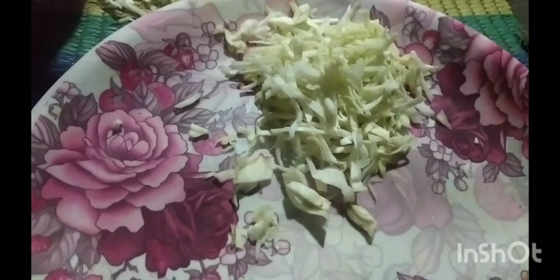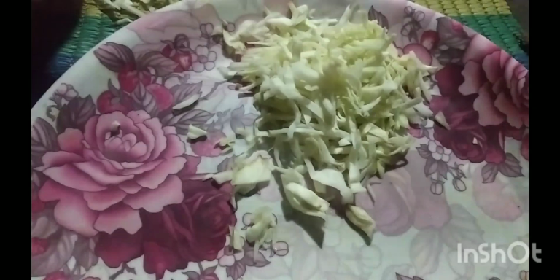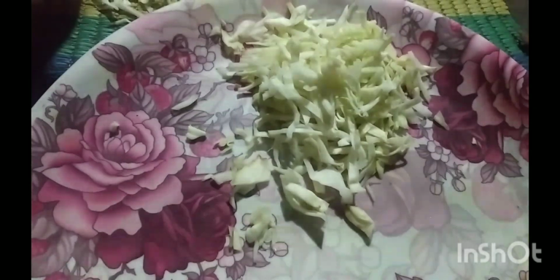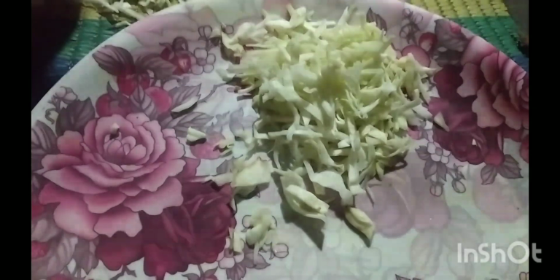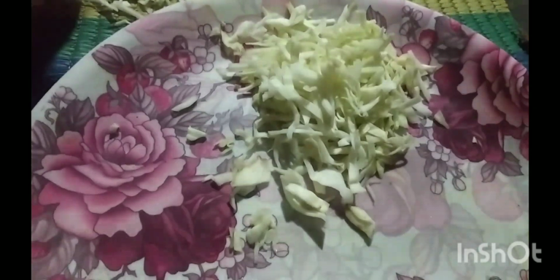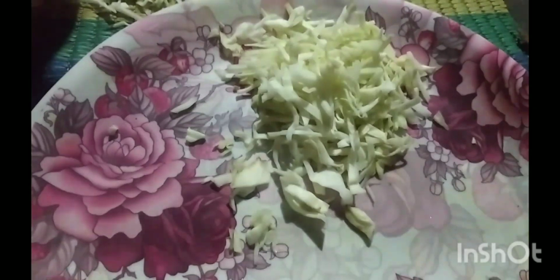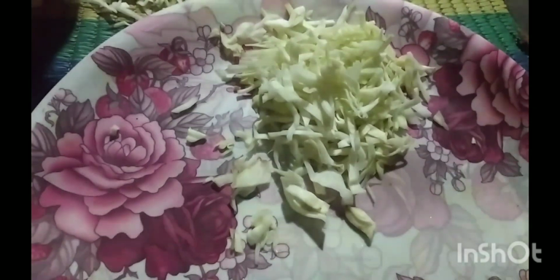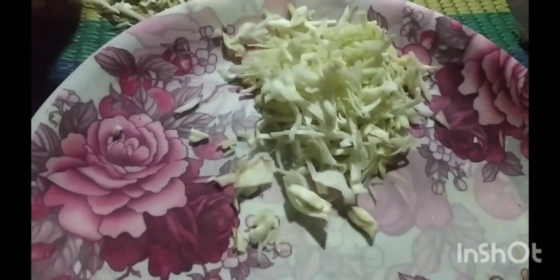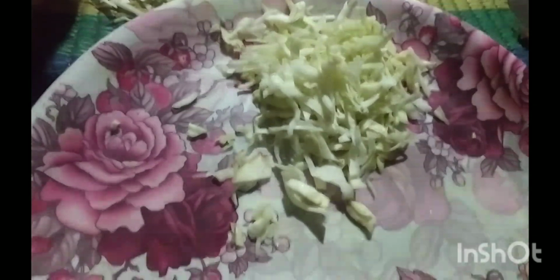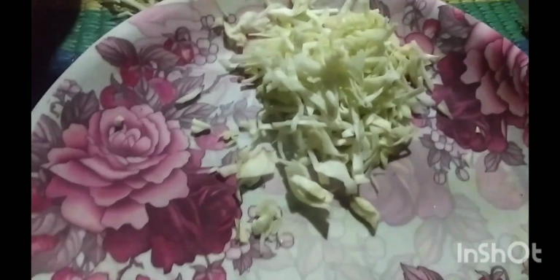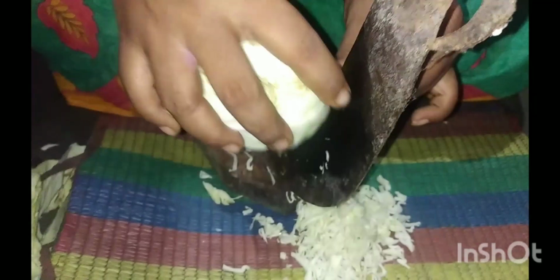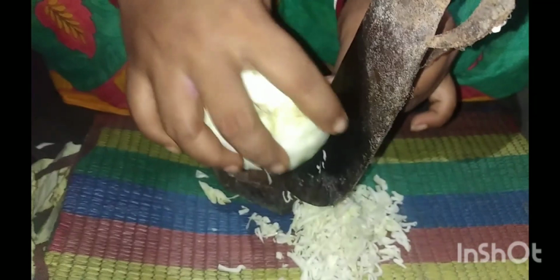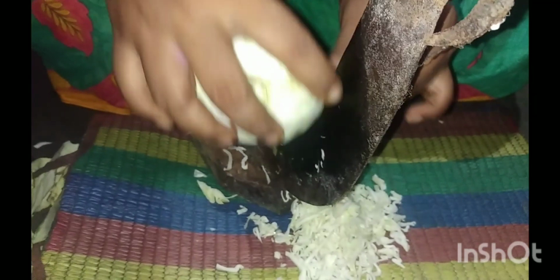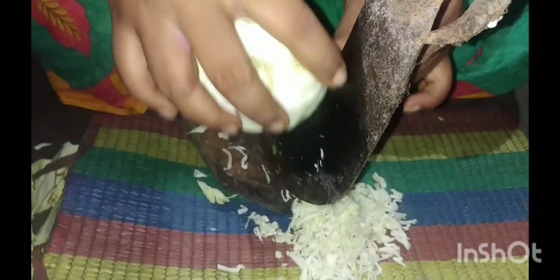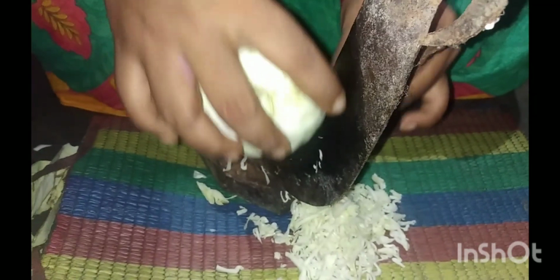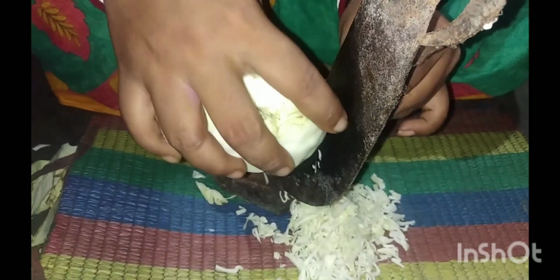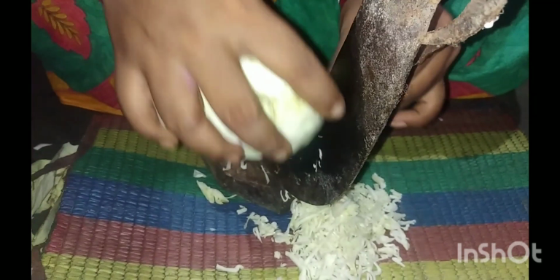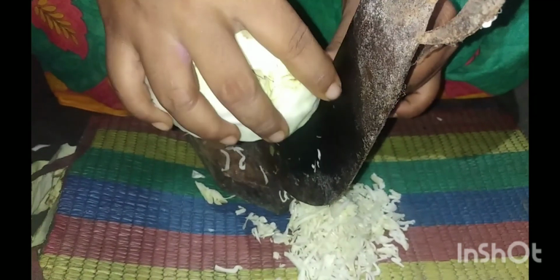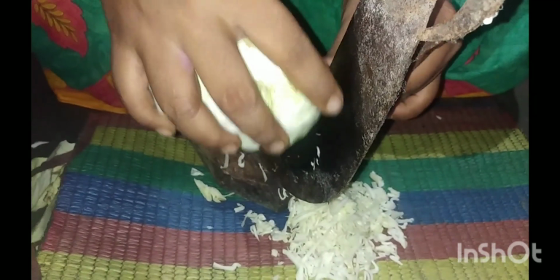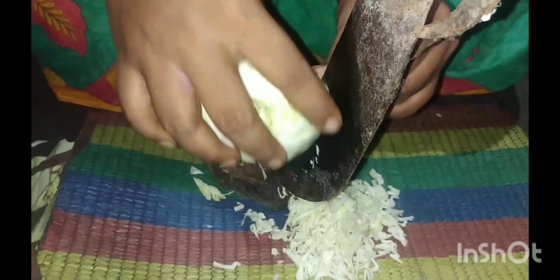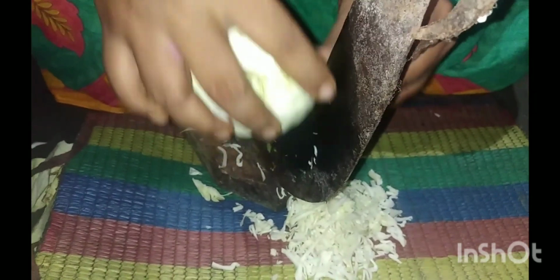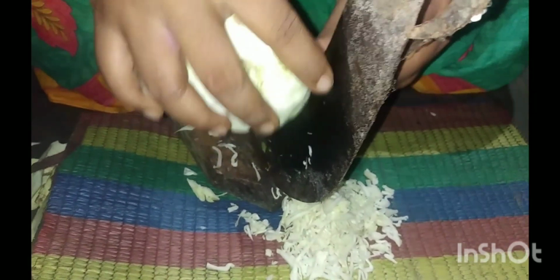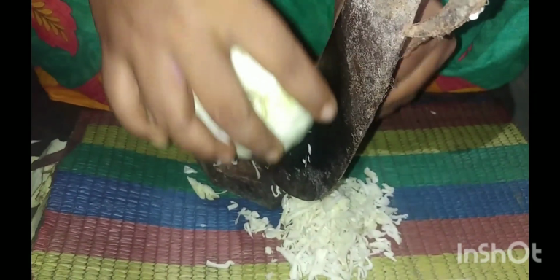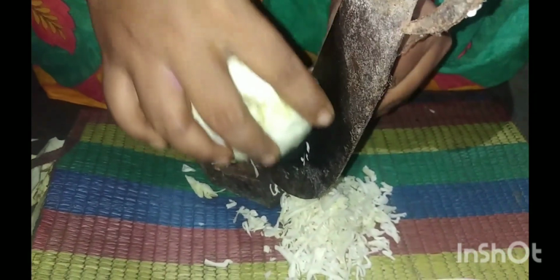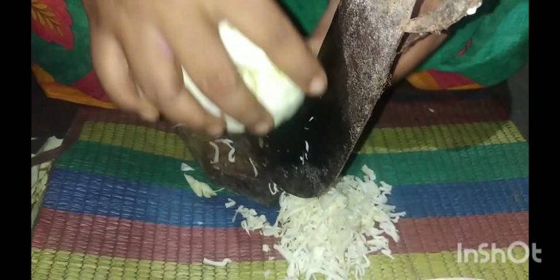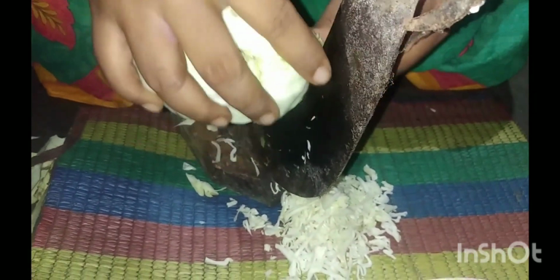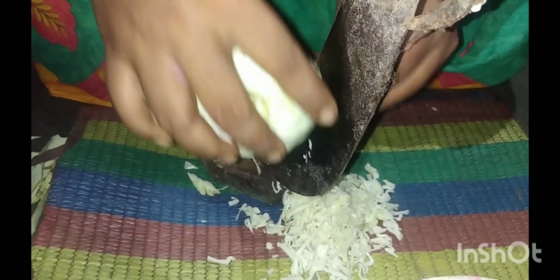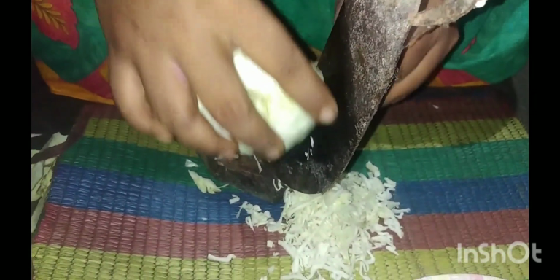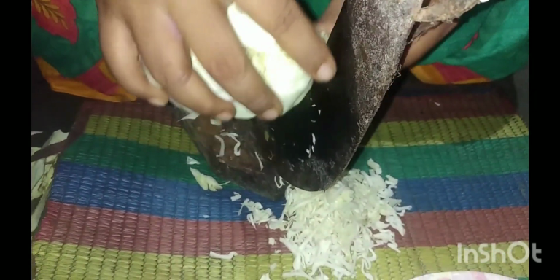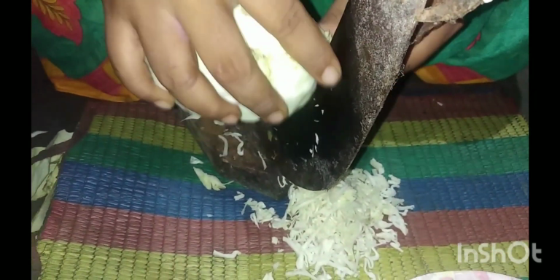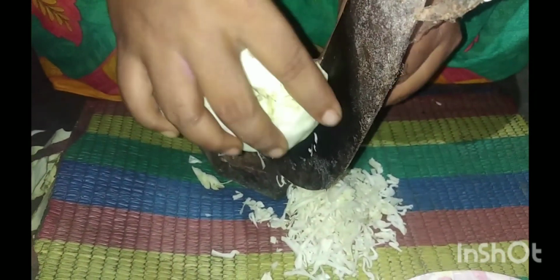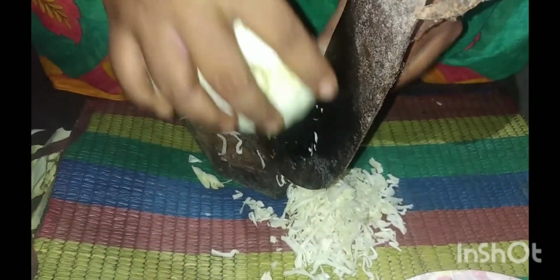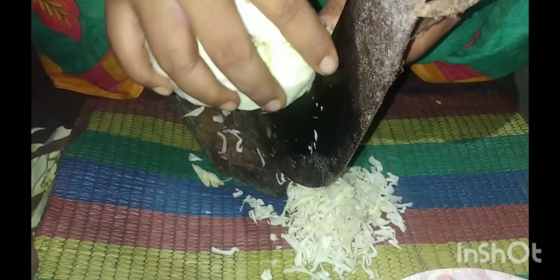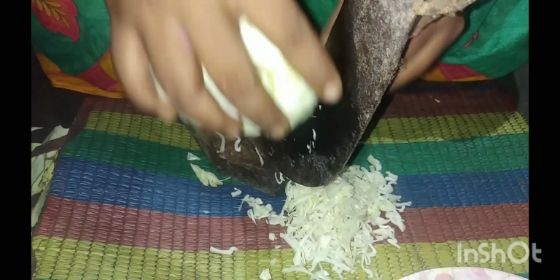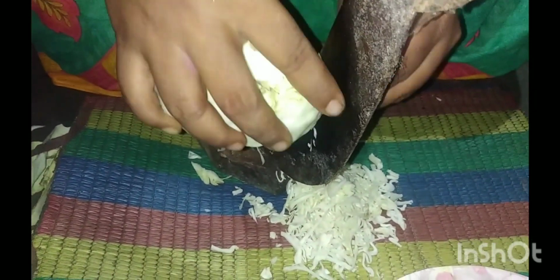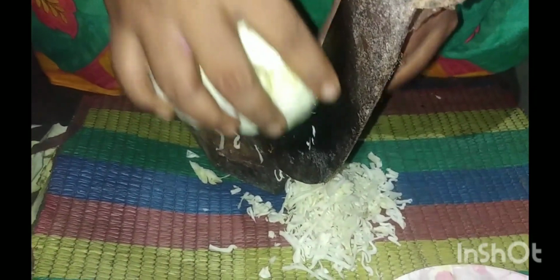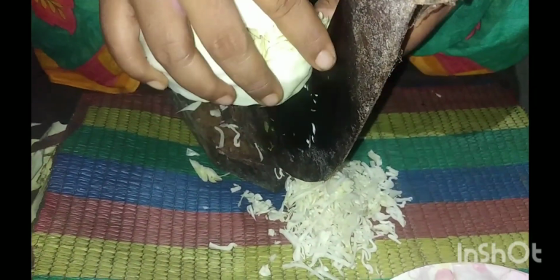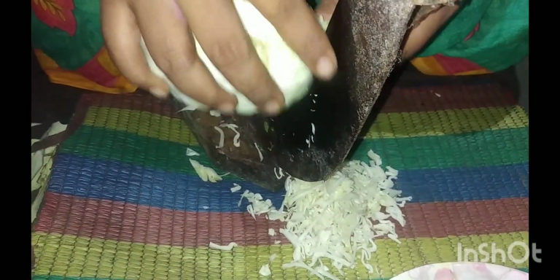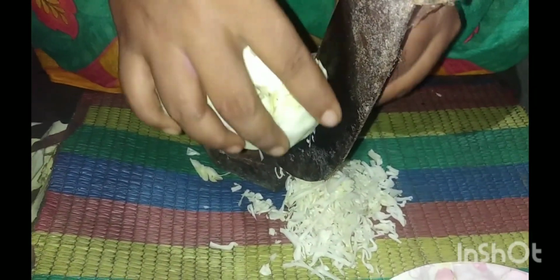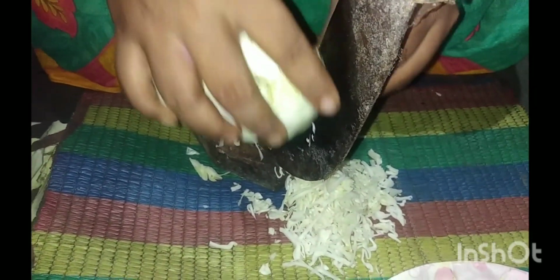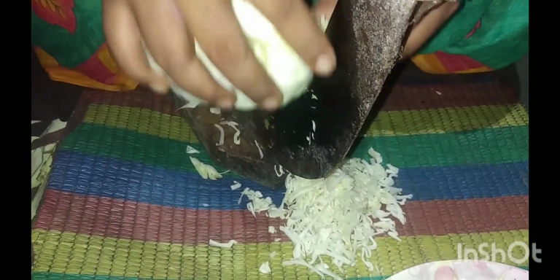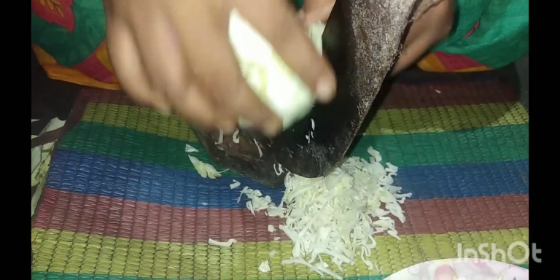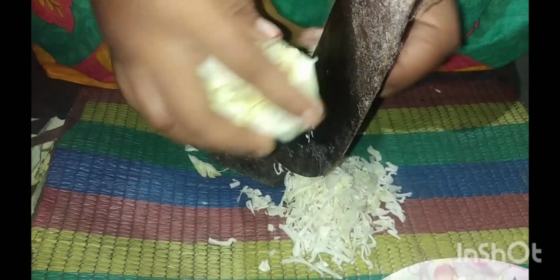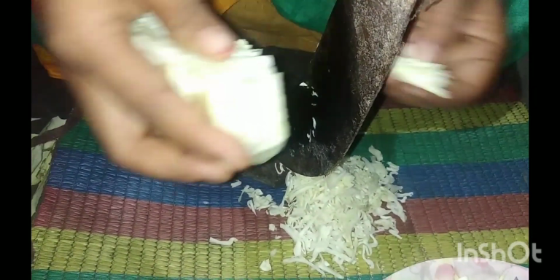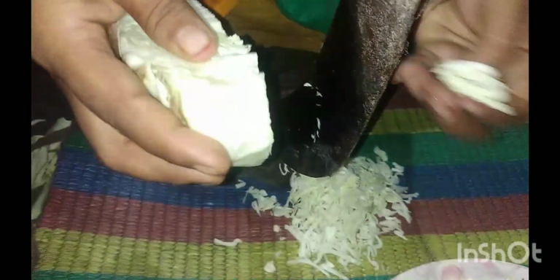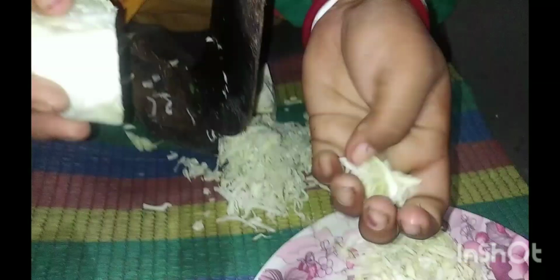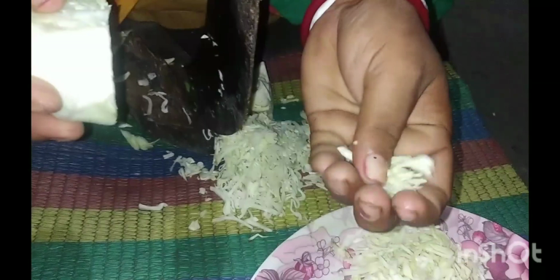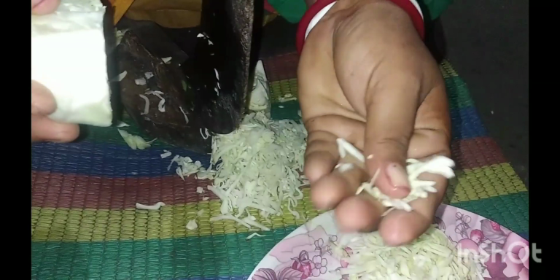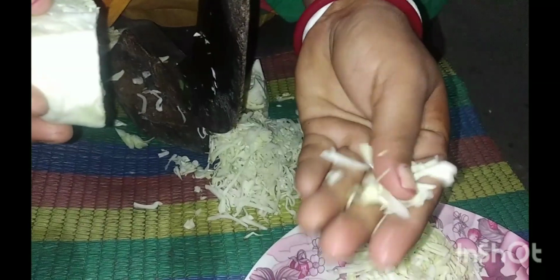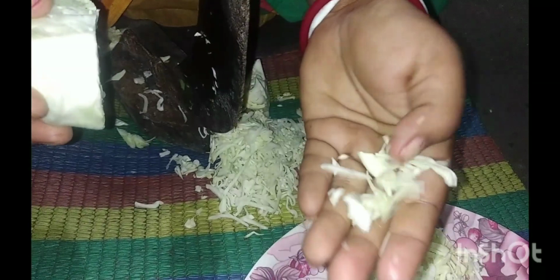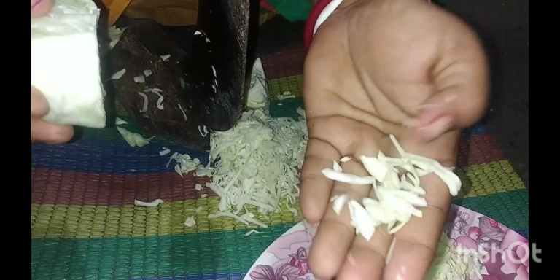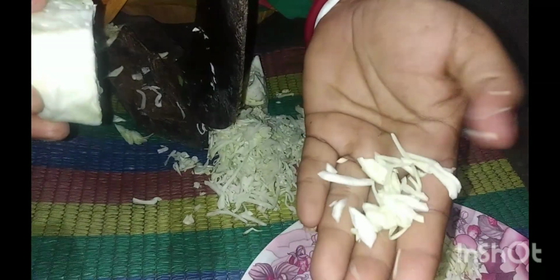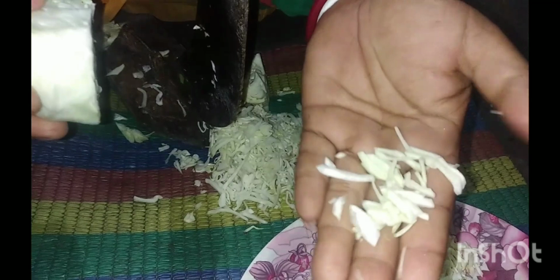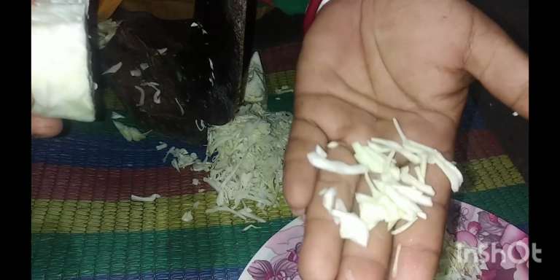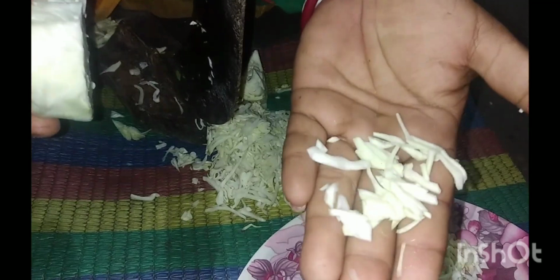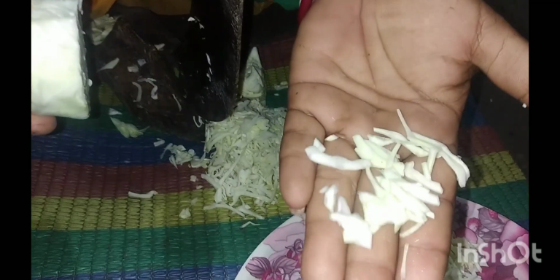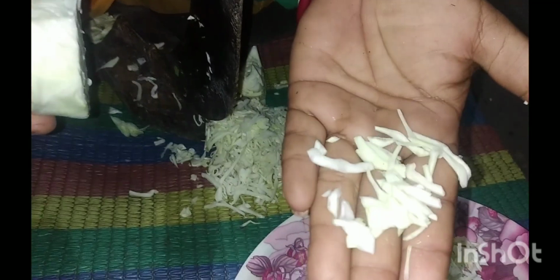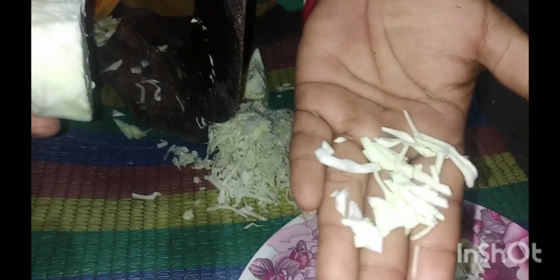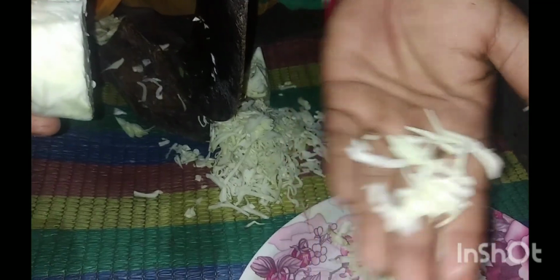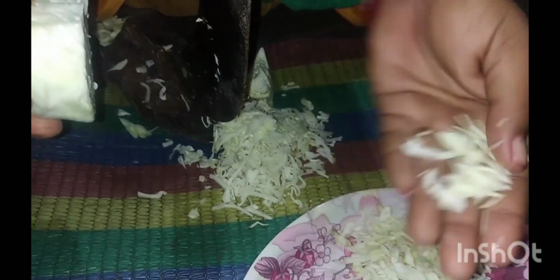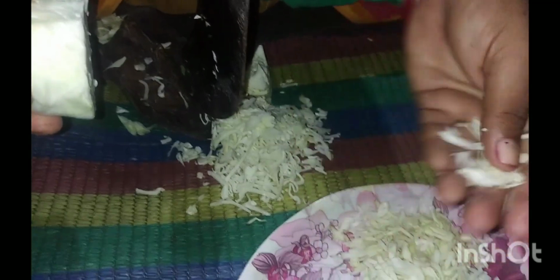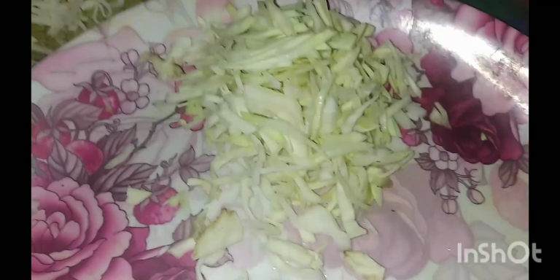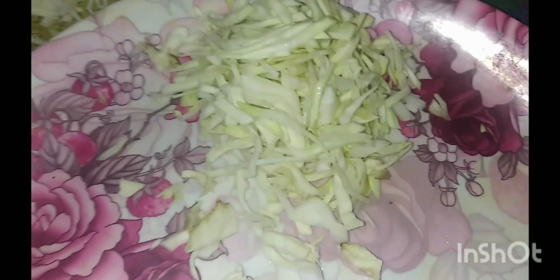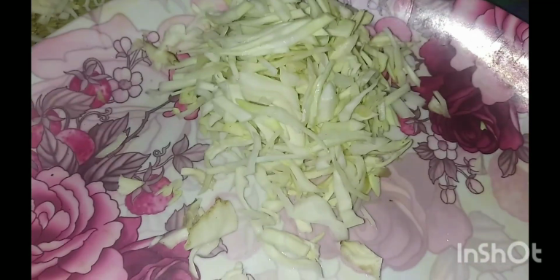This is a recipe today. I am using a small recipe.